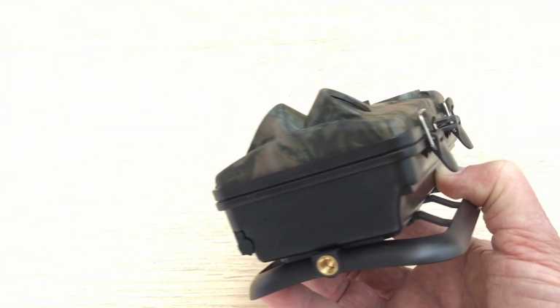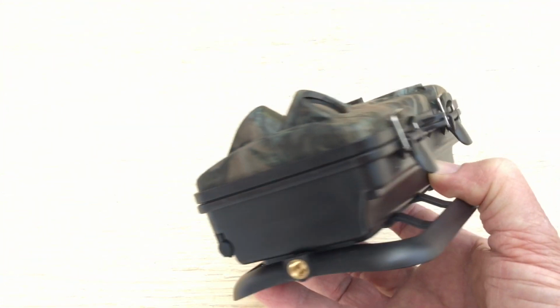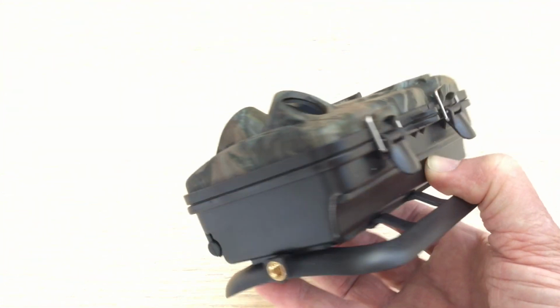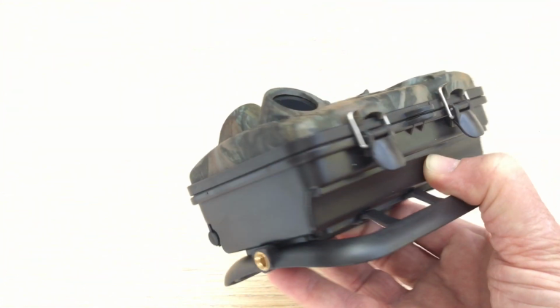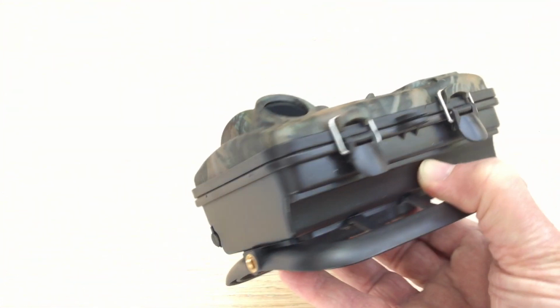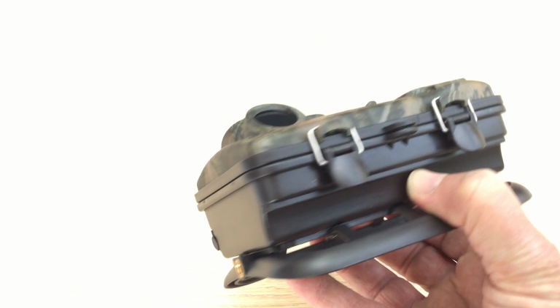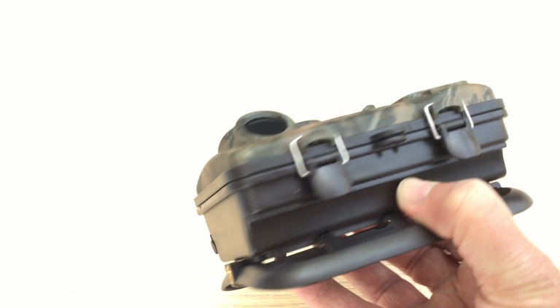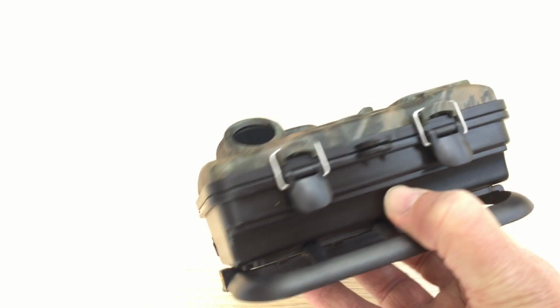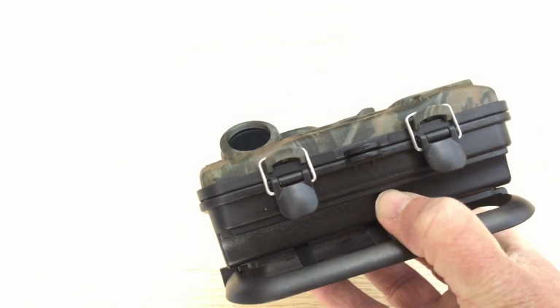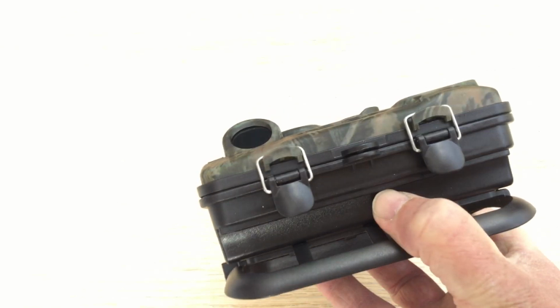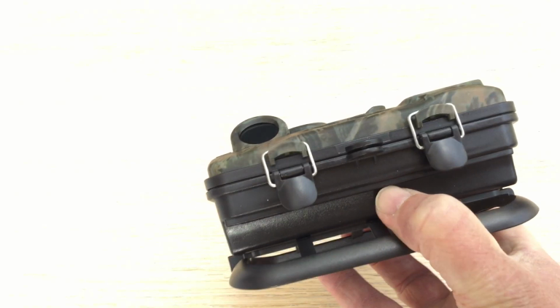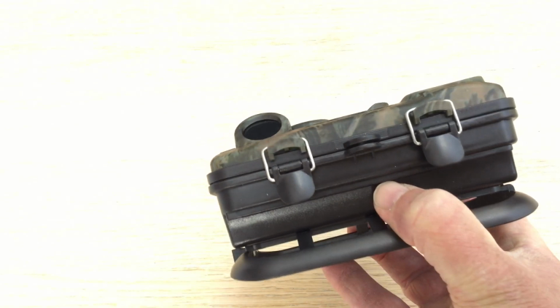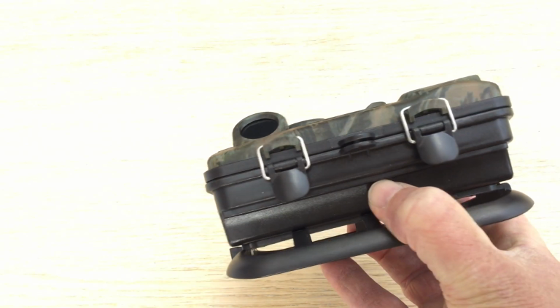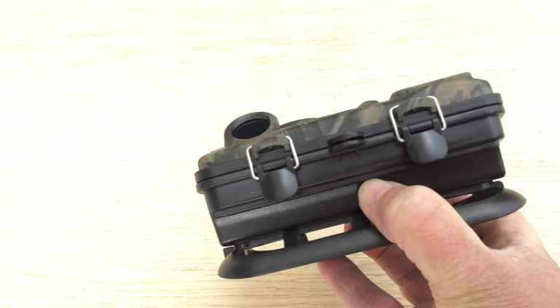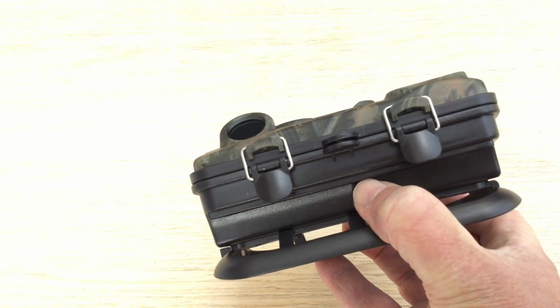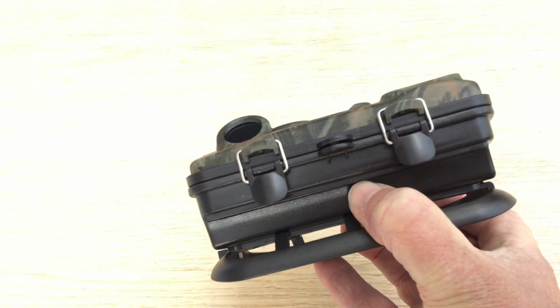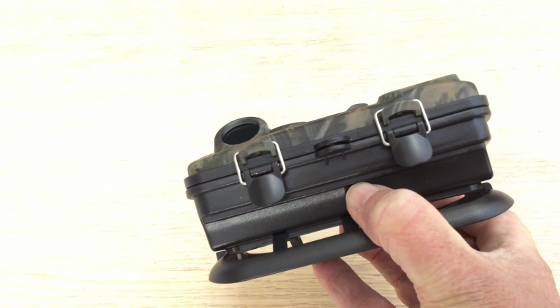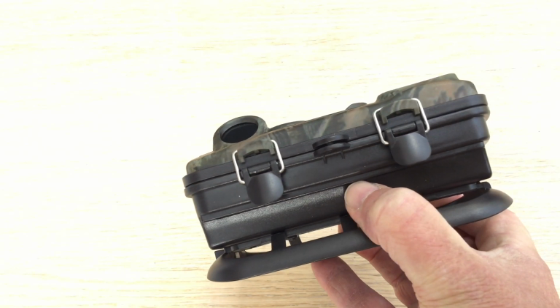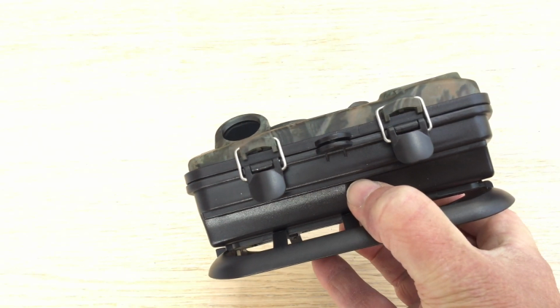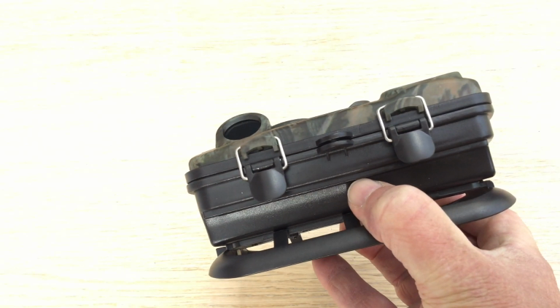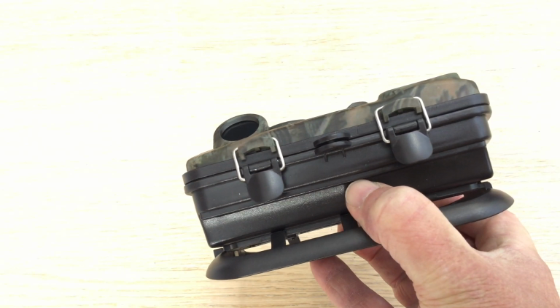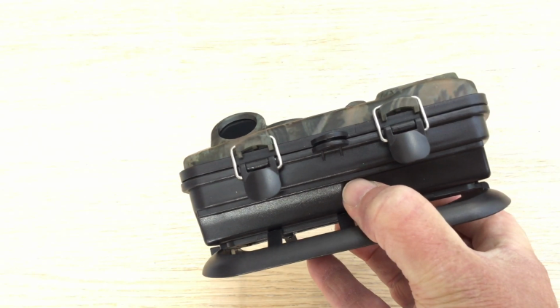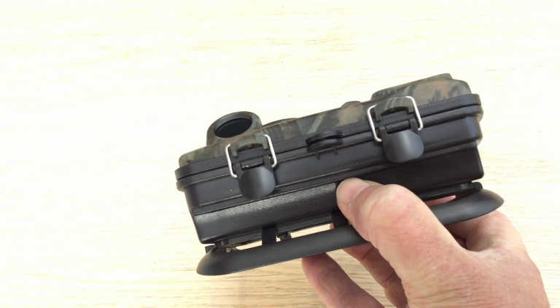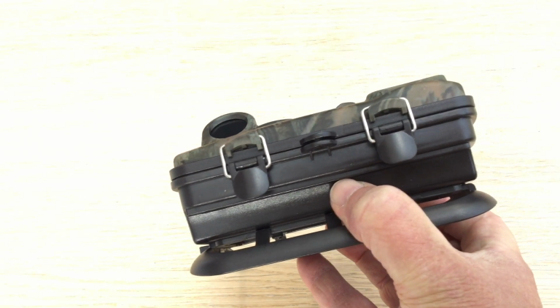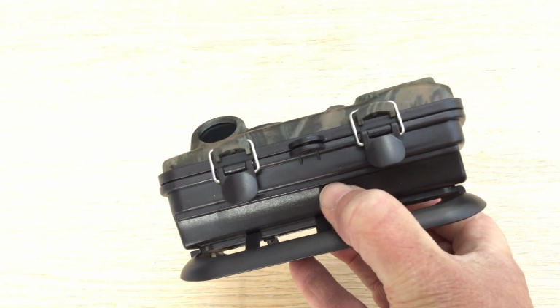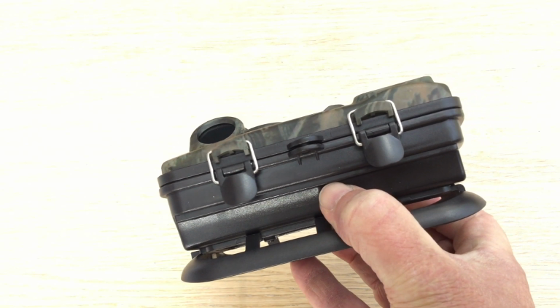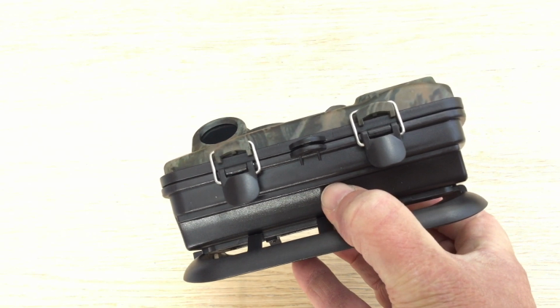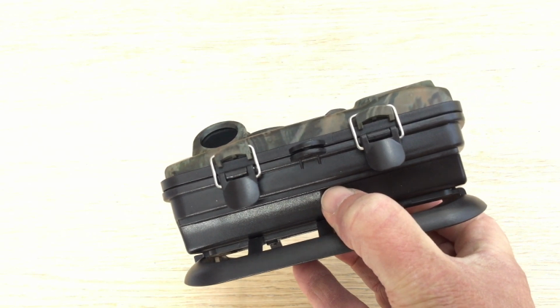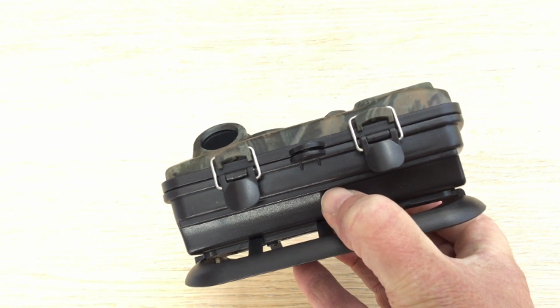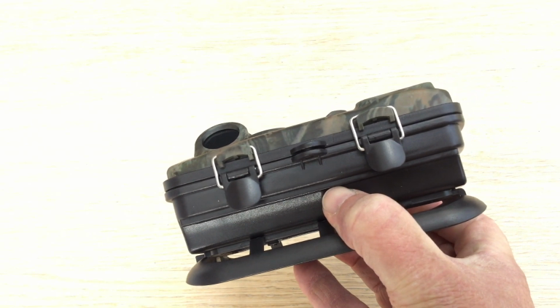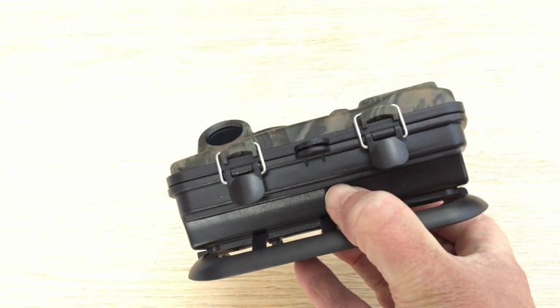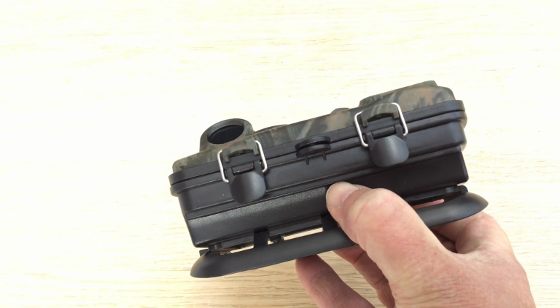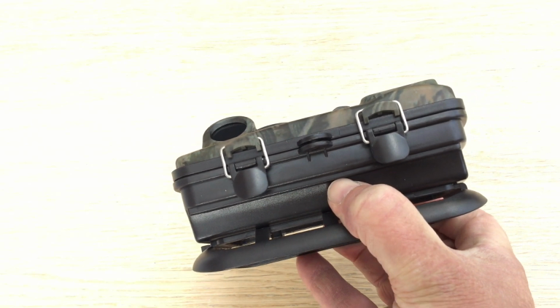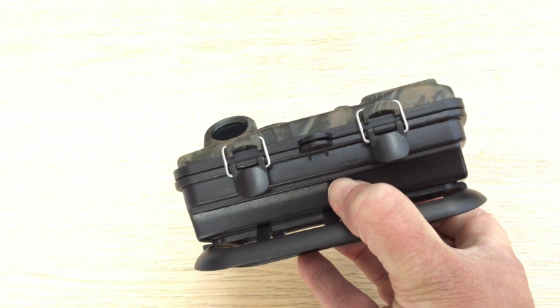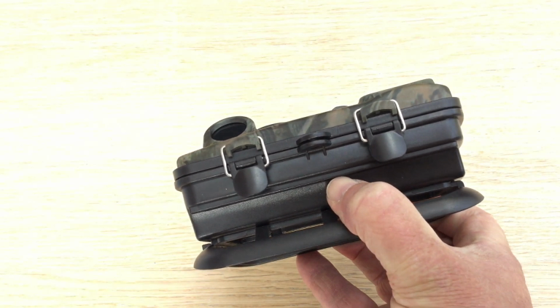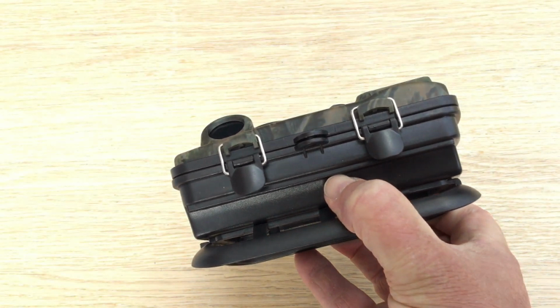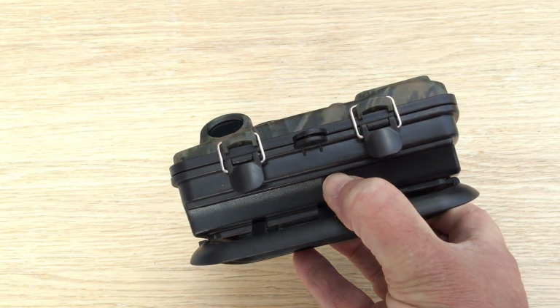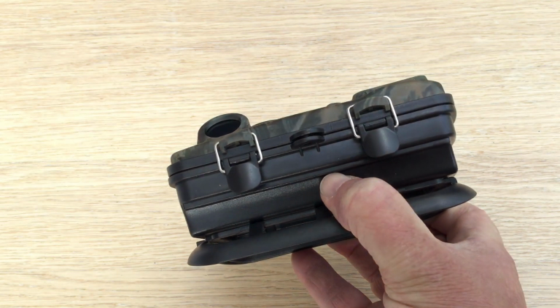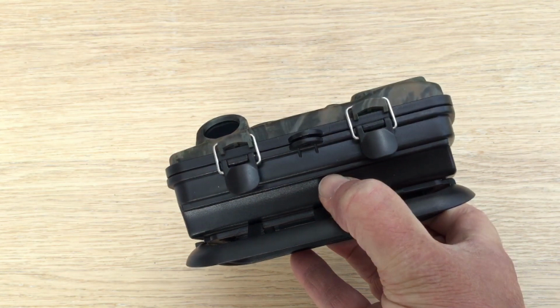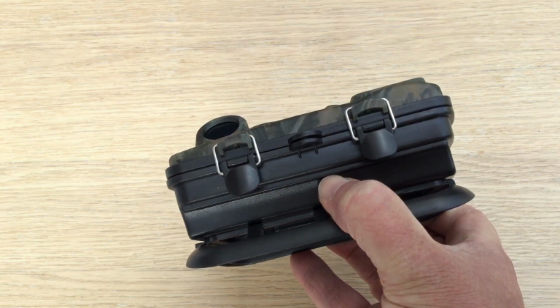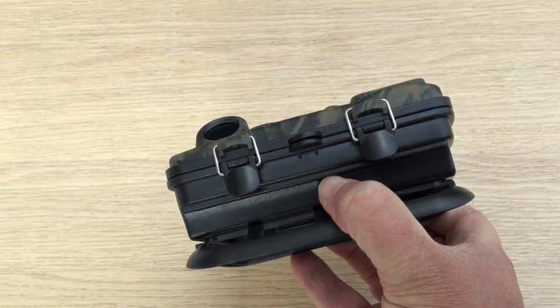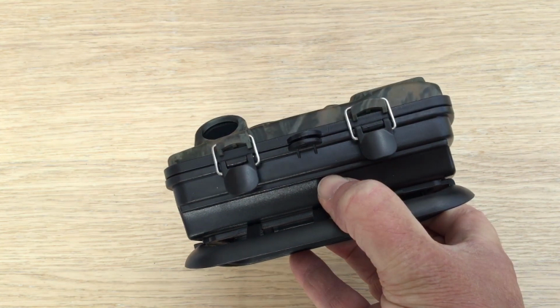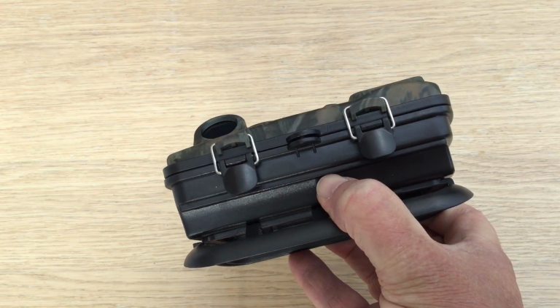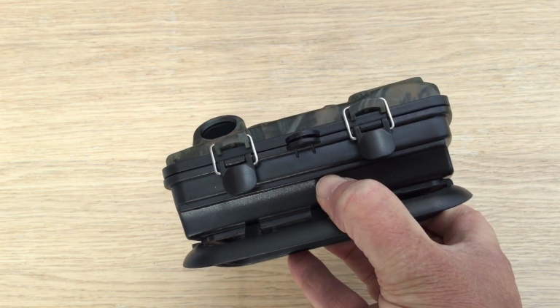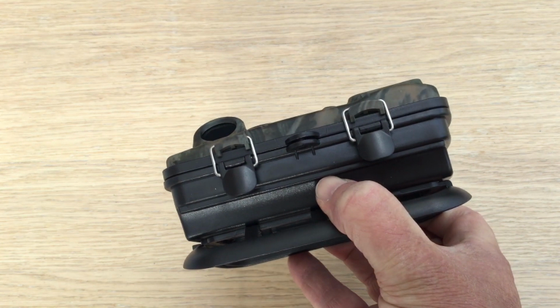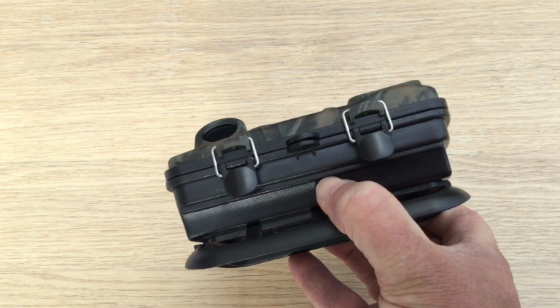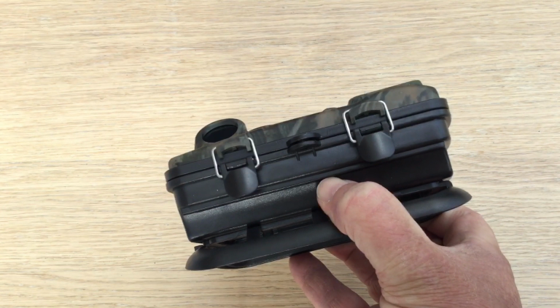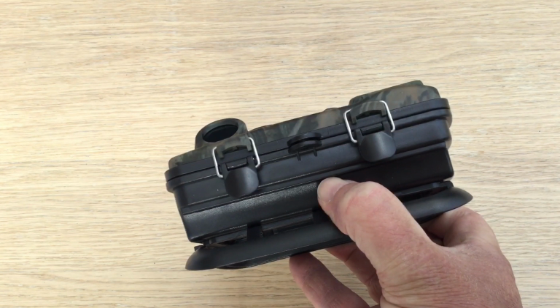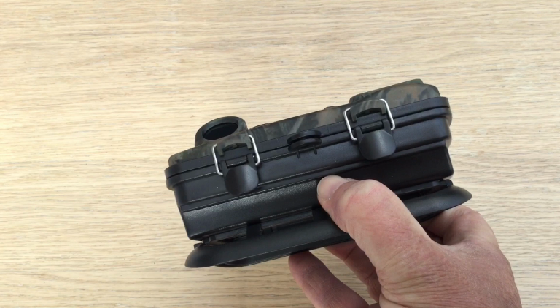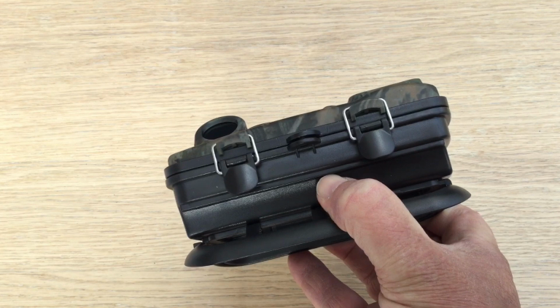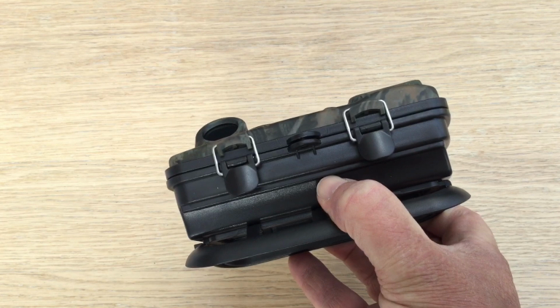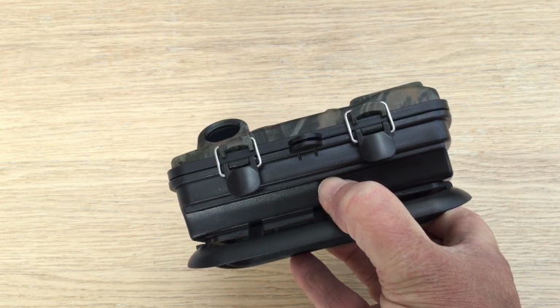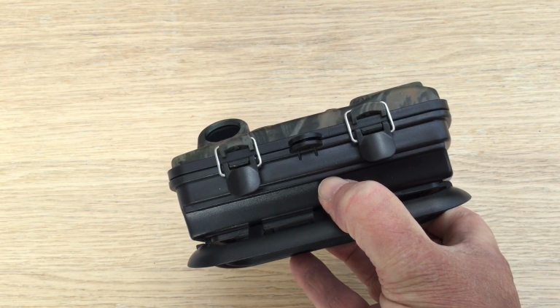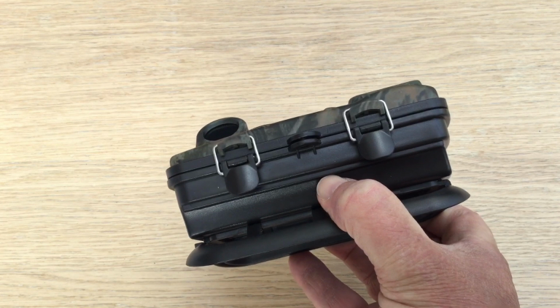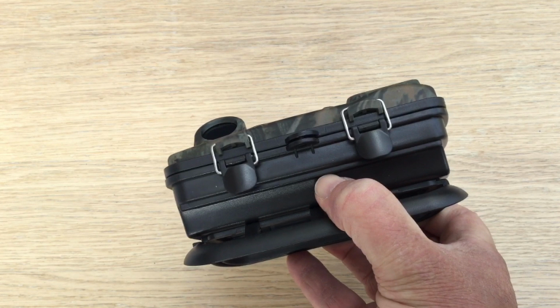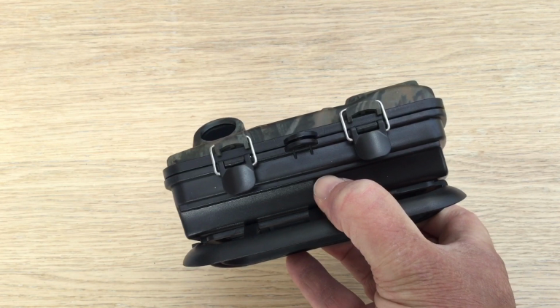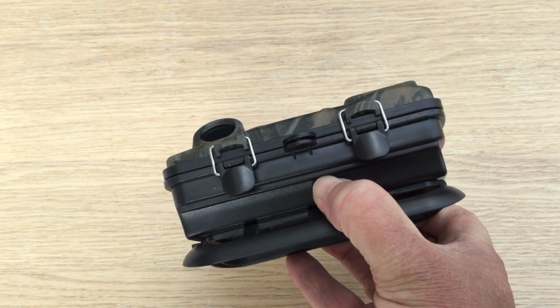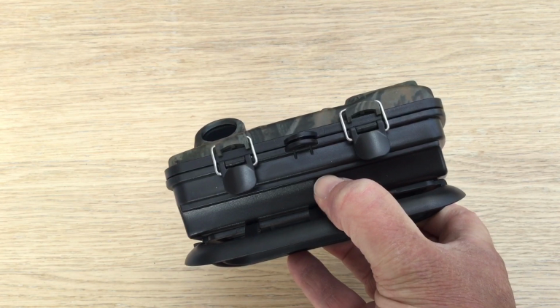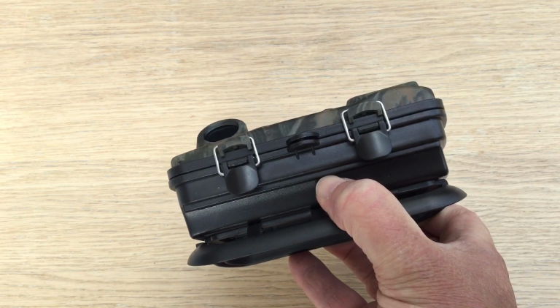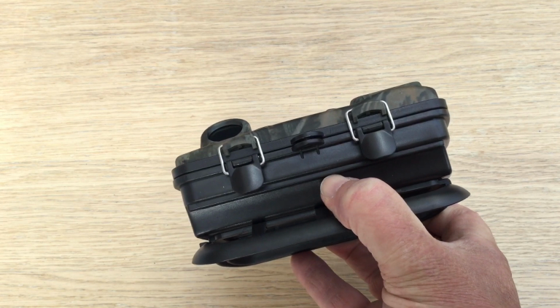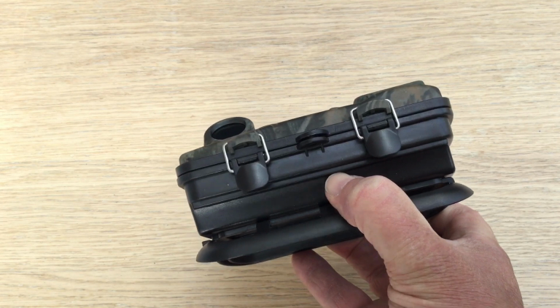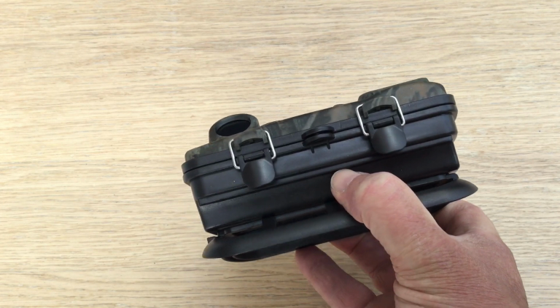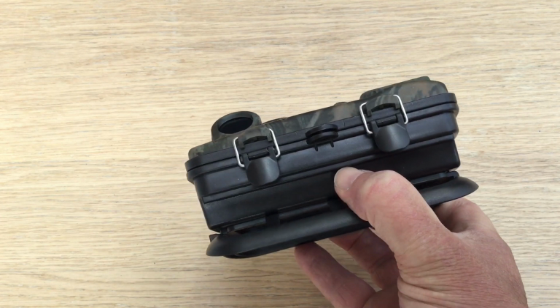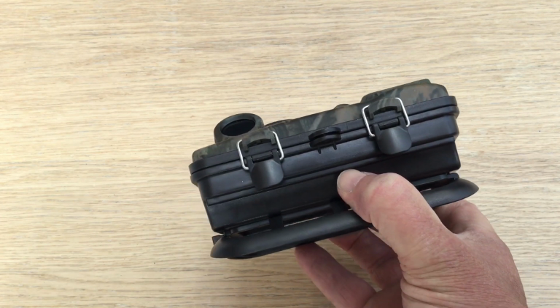There are two clips to open it, and in the middle there are two pieces of plastic that you can put a padlock through if you wish to. I'll open it up.